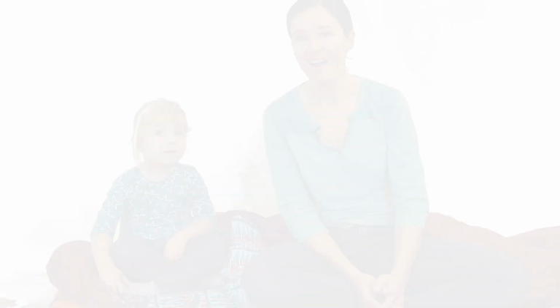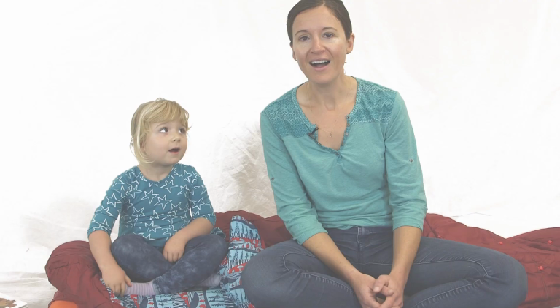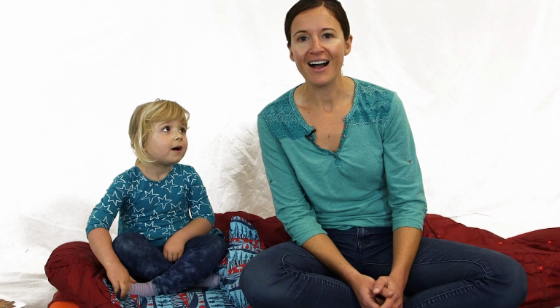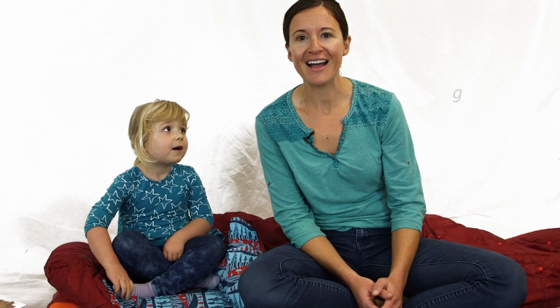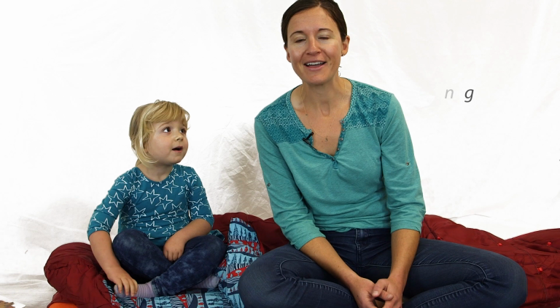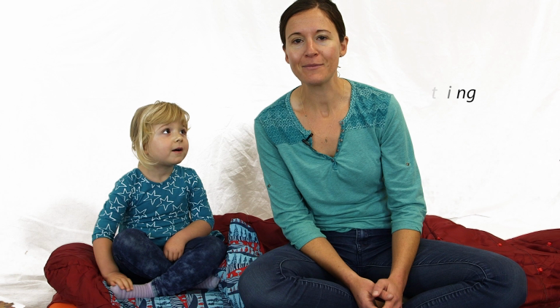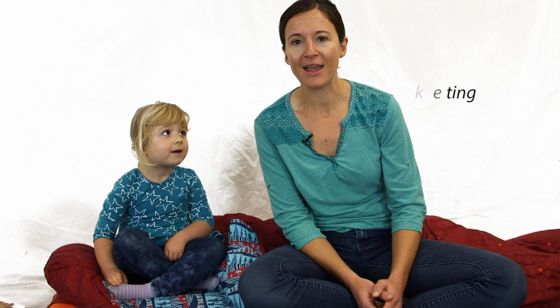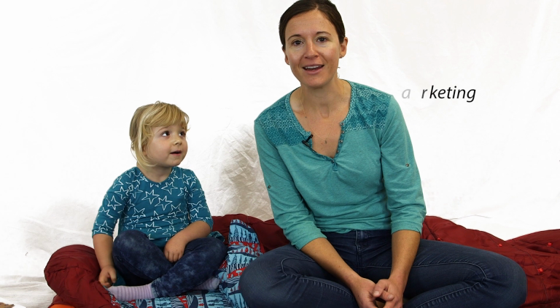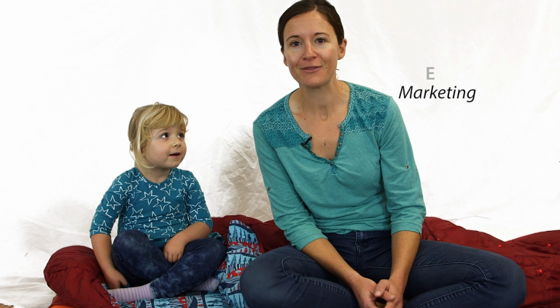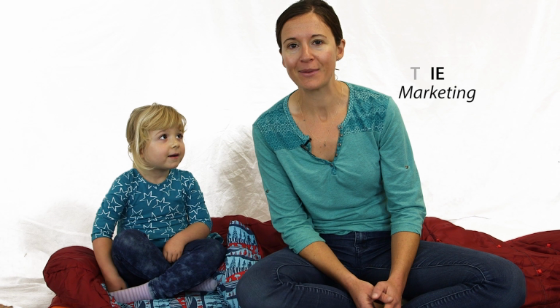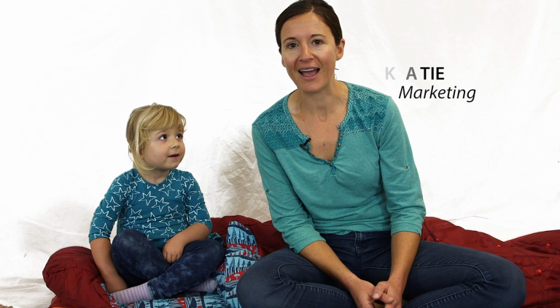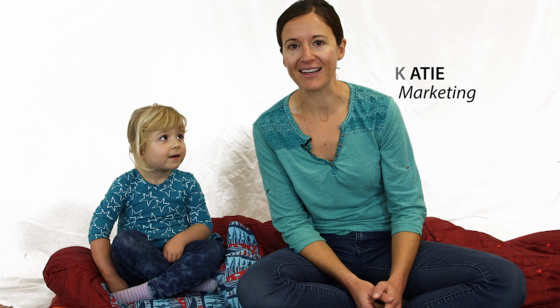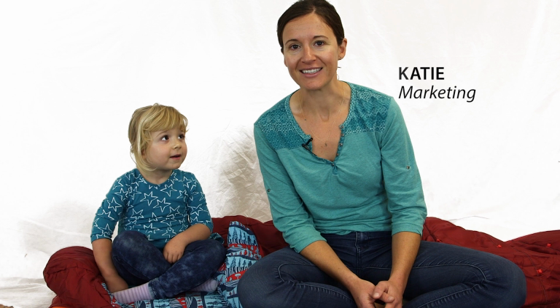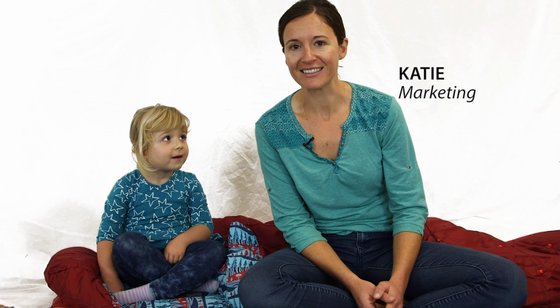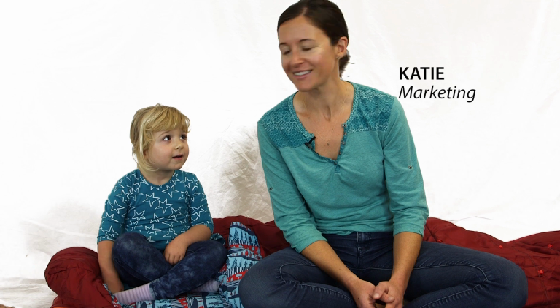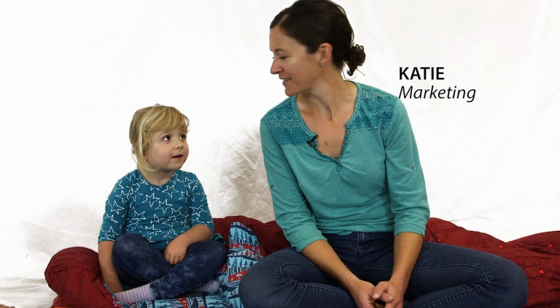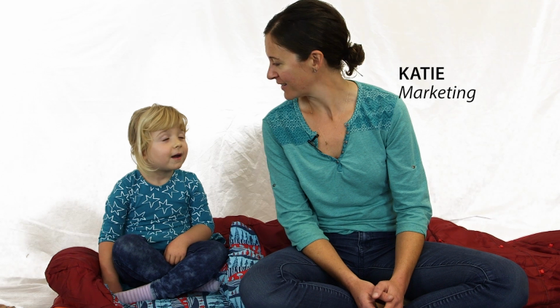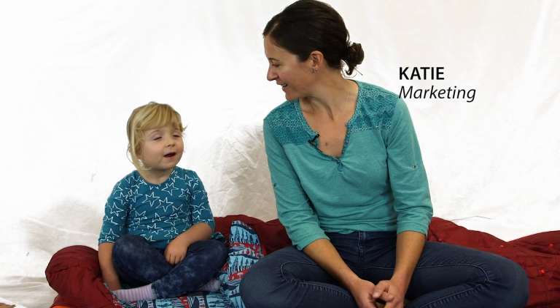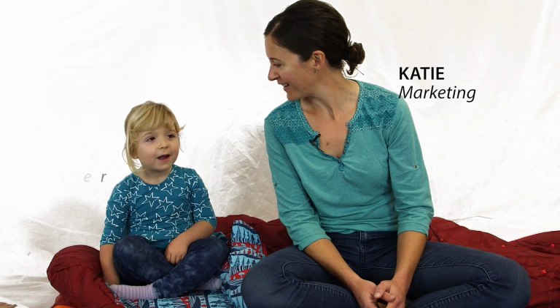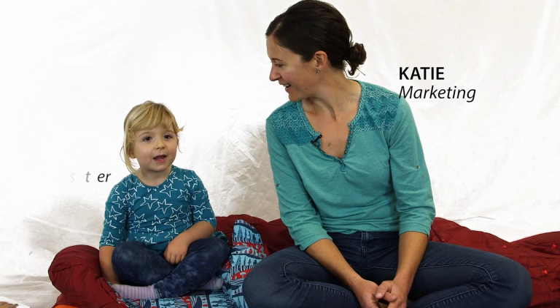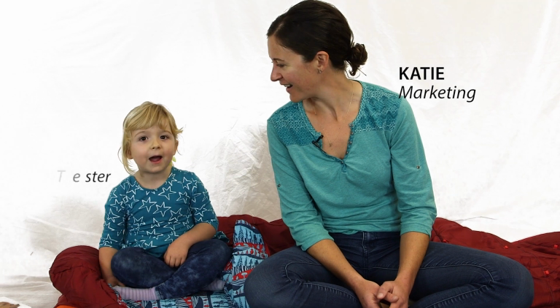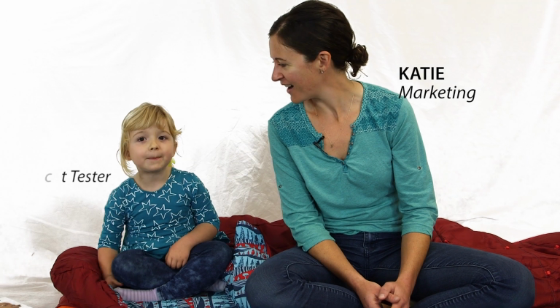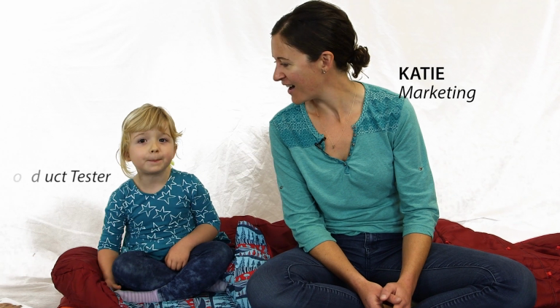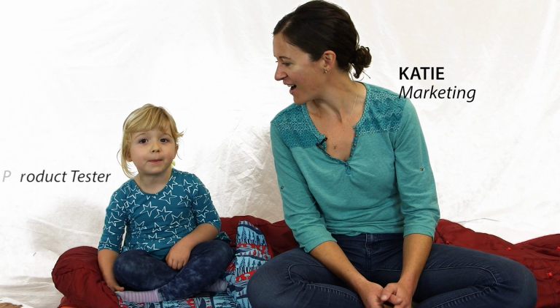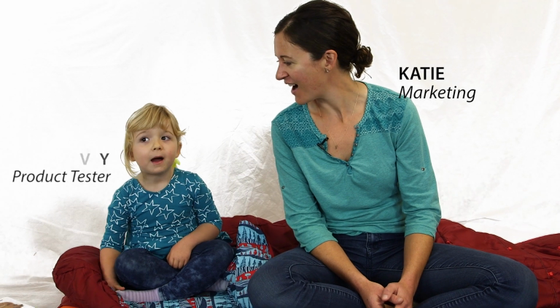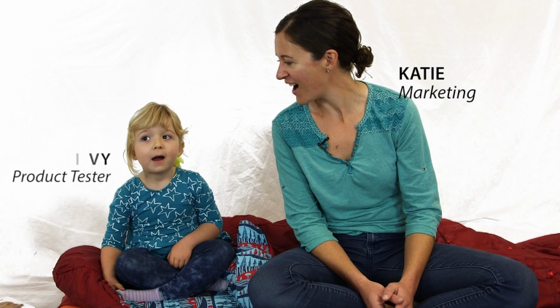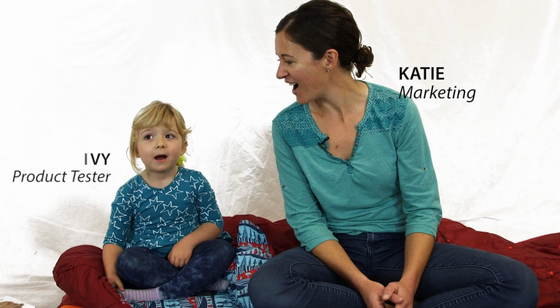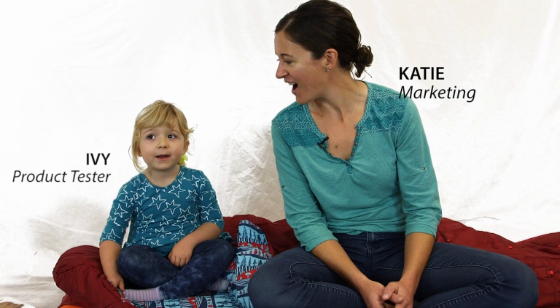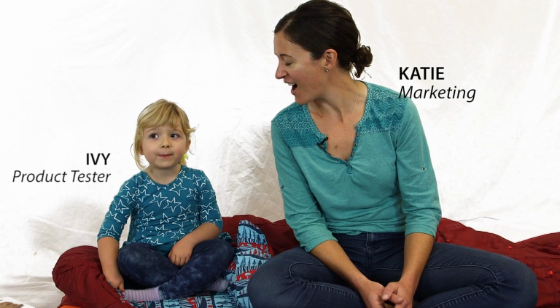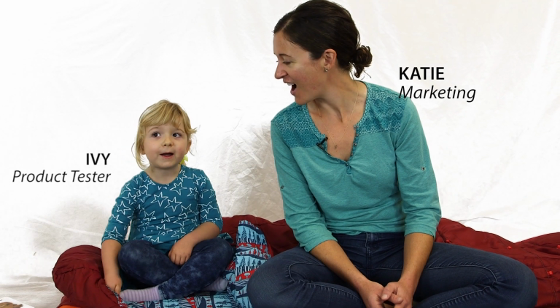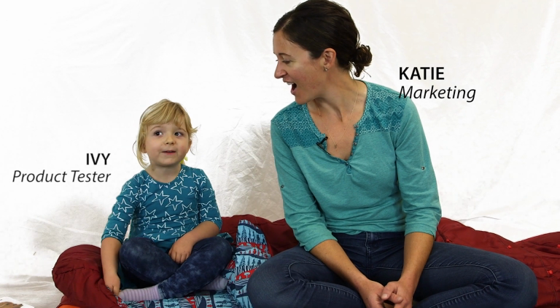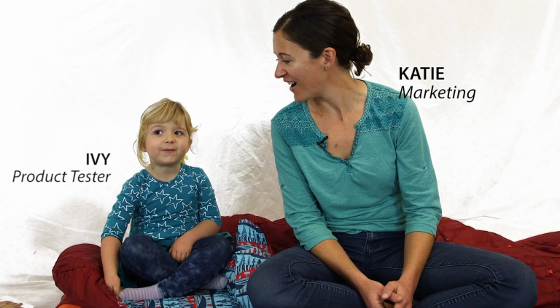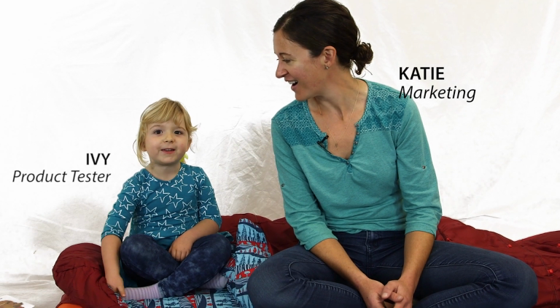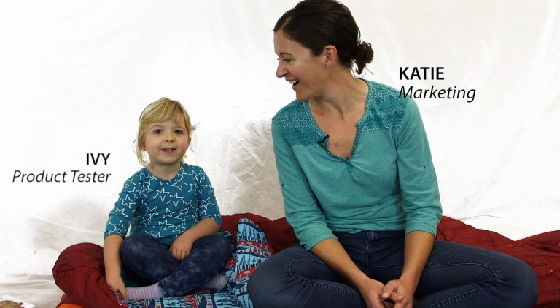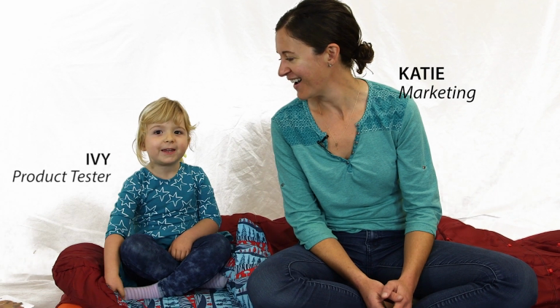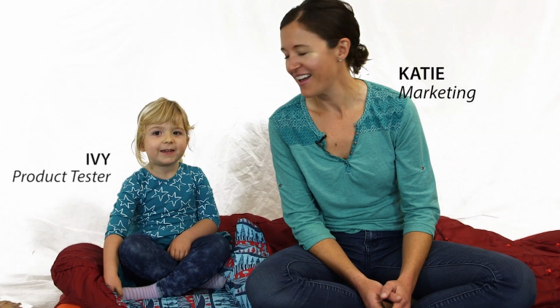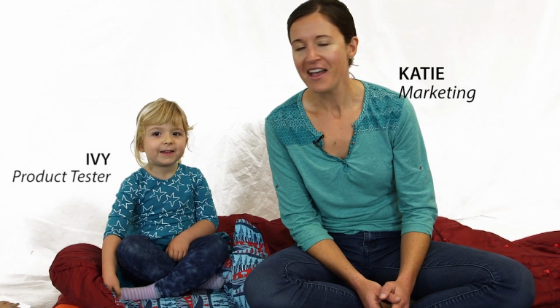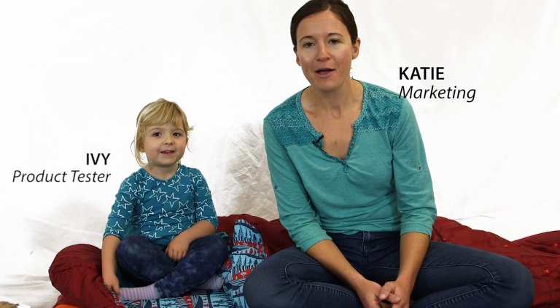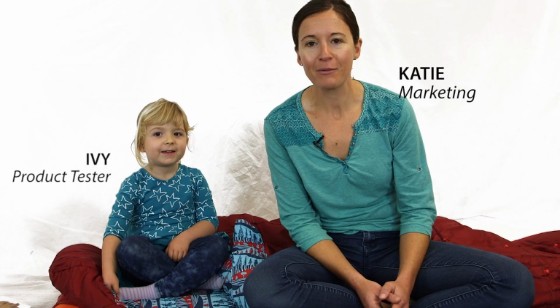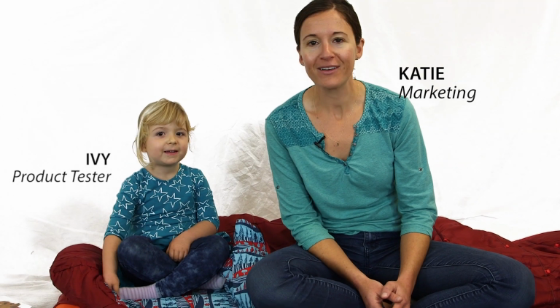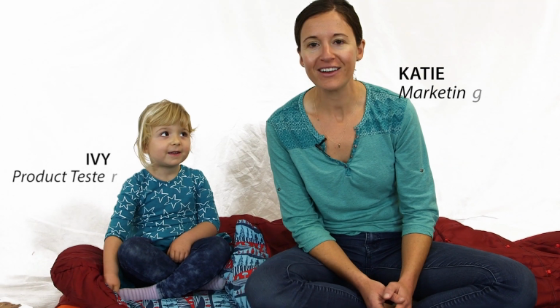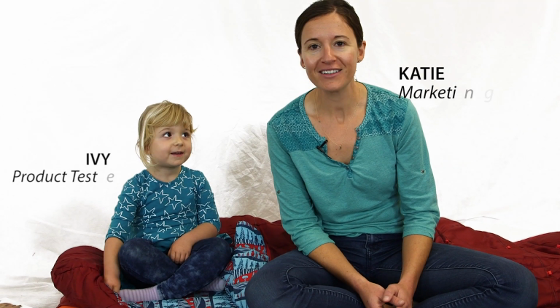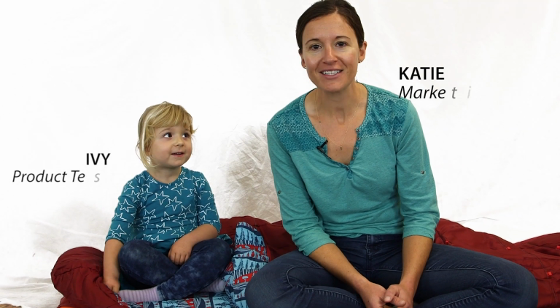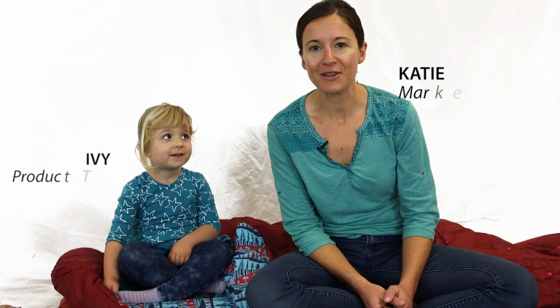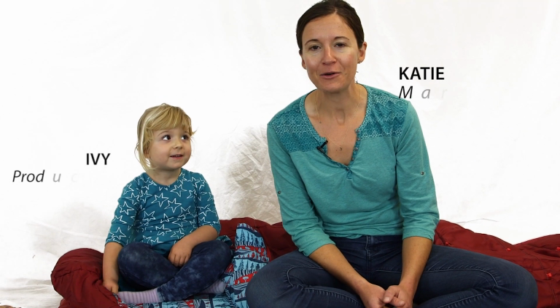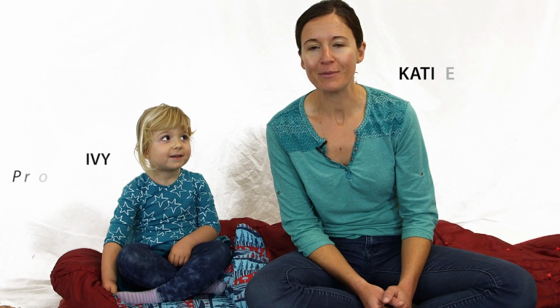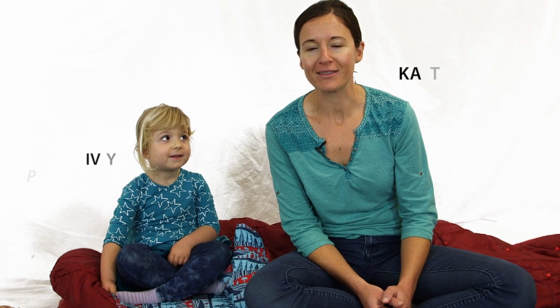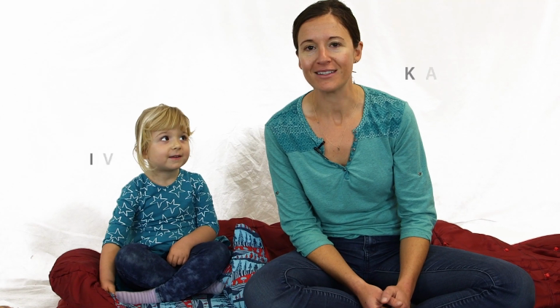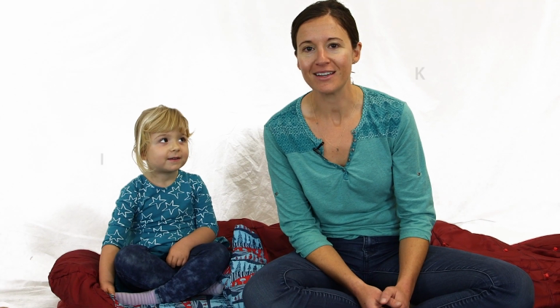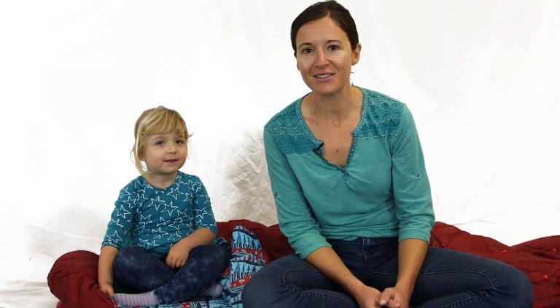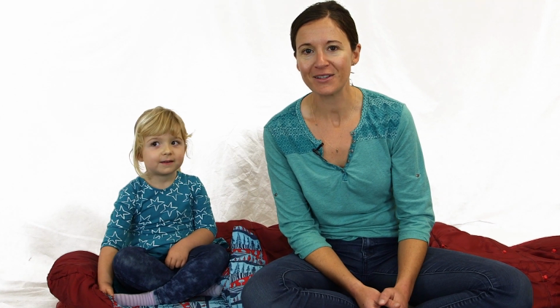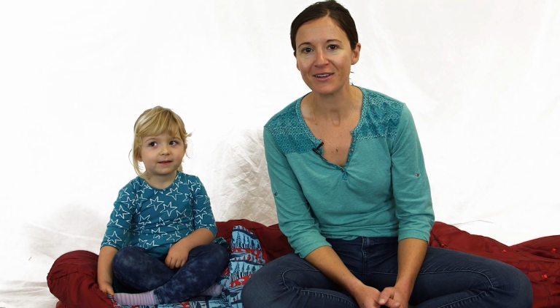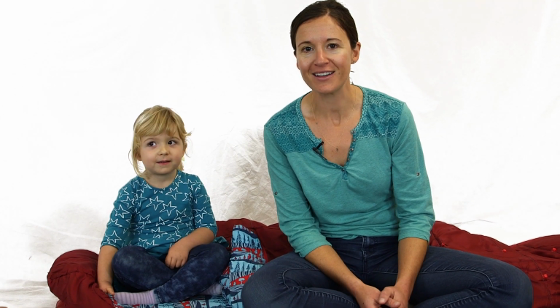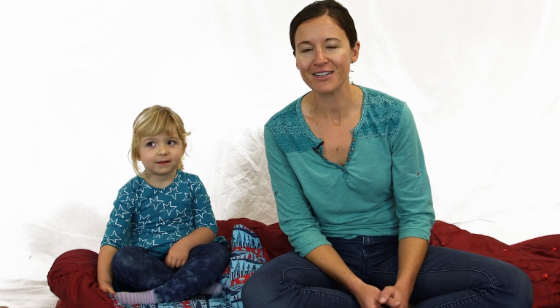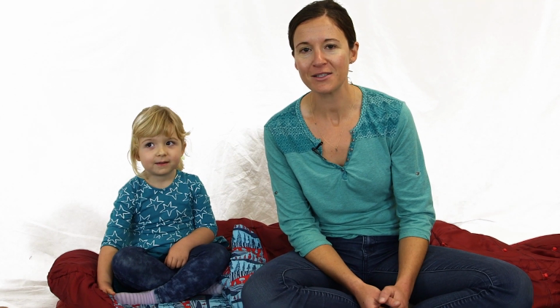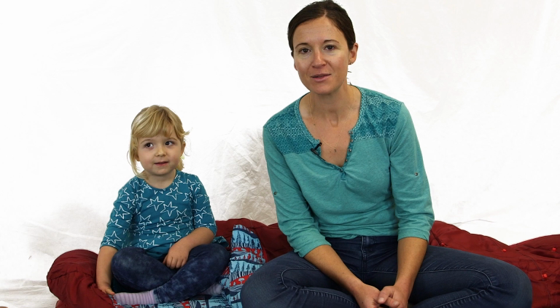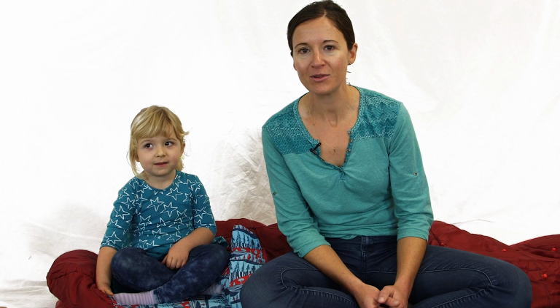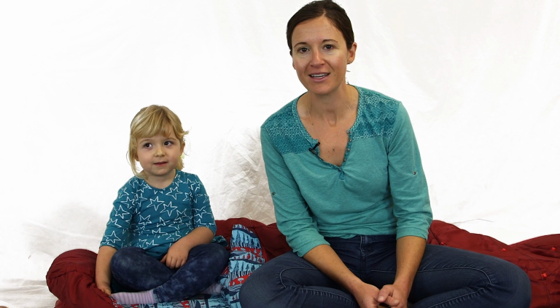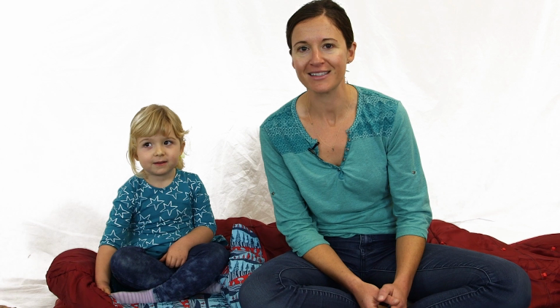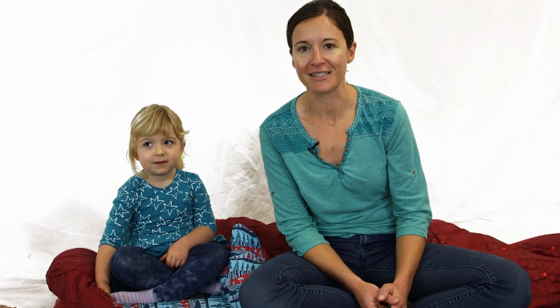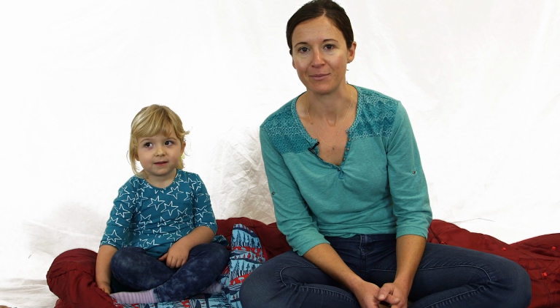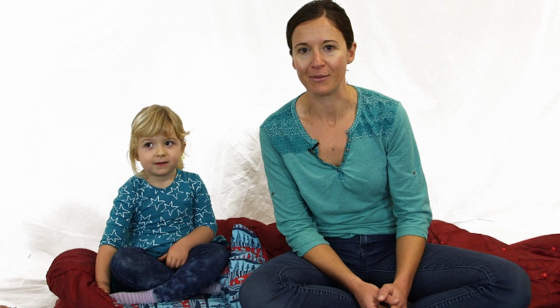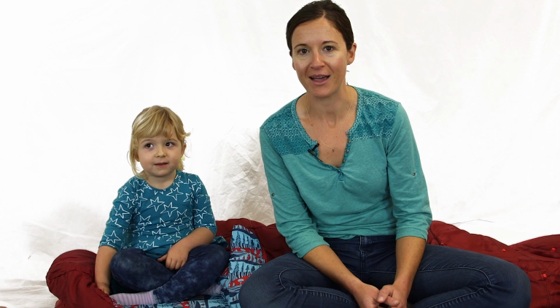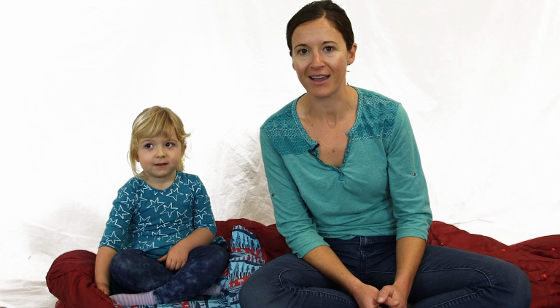Hi, I'm Katie from Big Agnes. Hi, I'm Ivy. And we're here to tell you about the Duster adjustable kids sleeping bag.